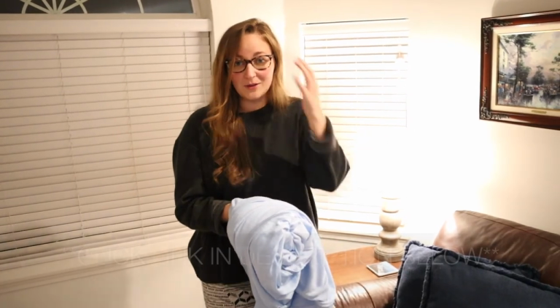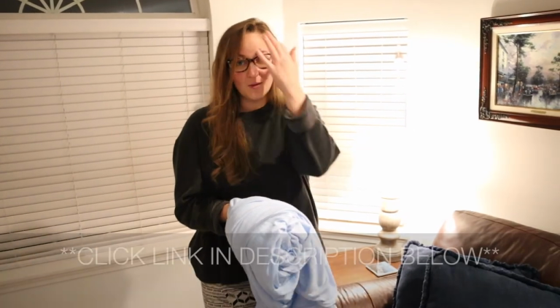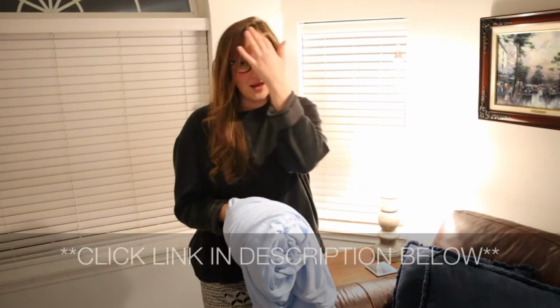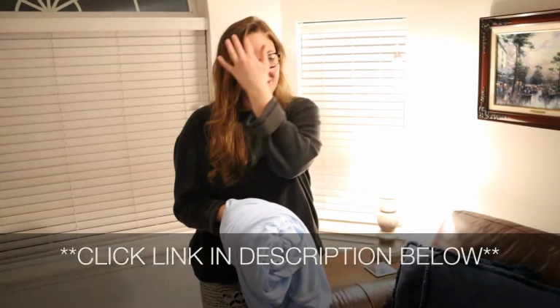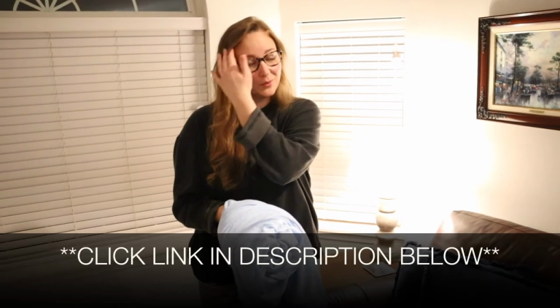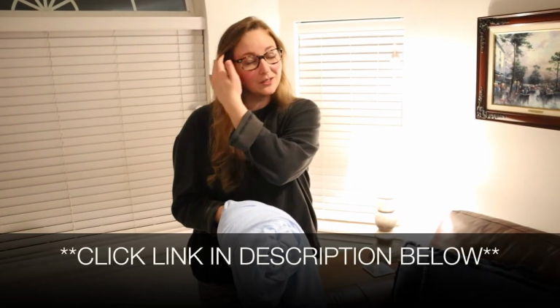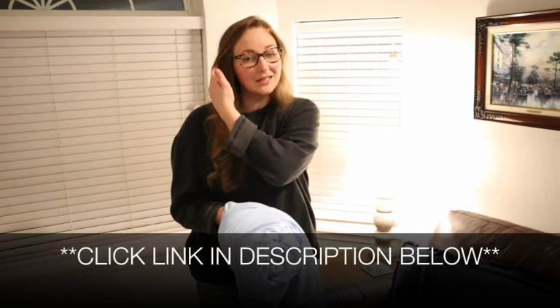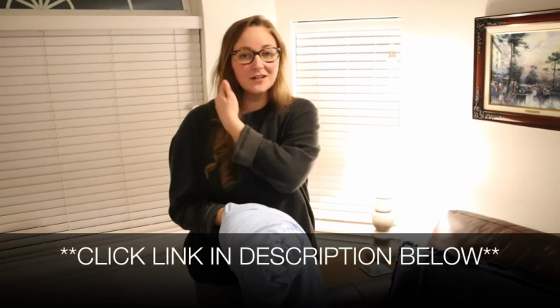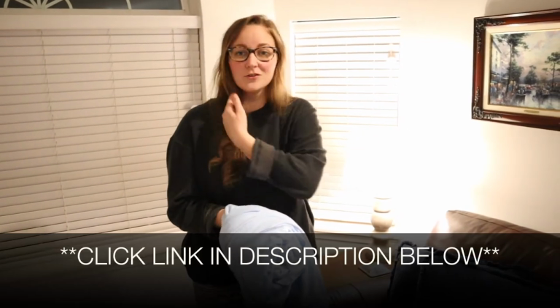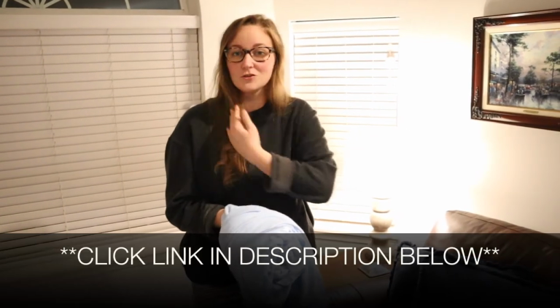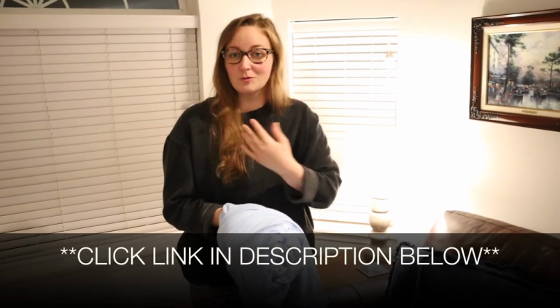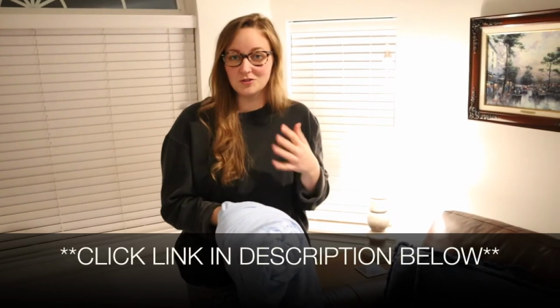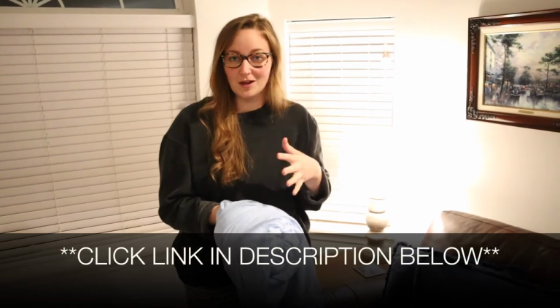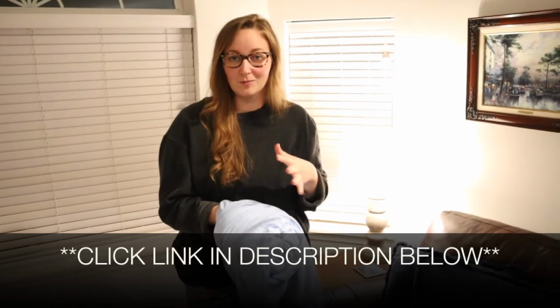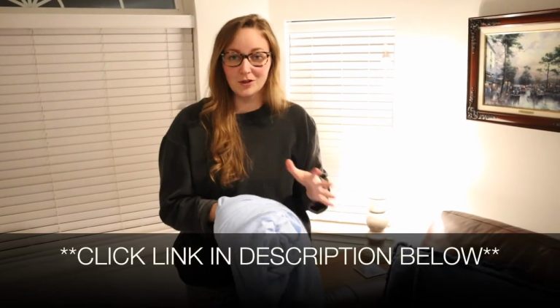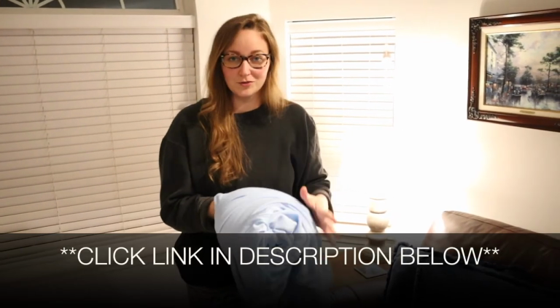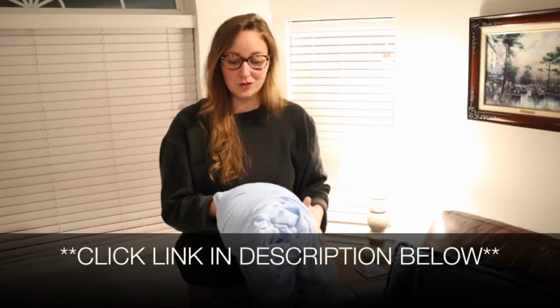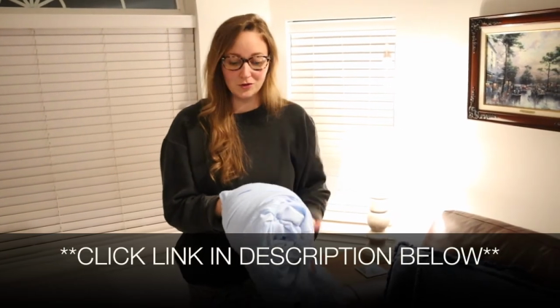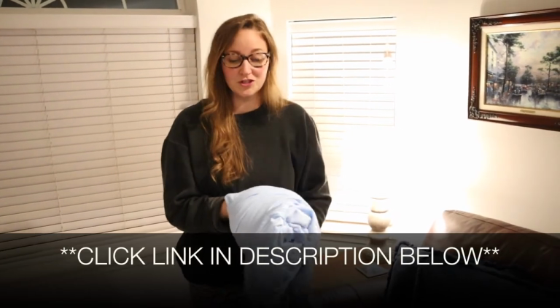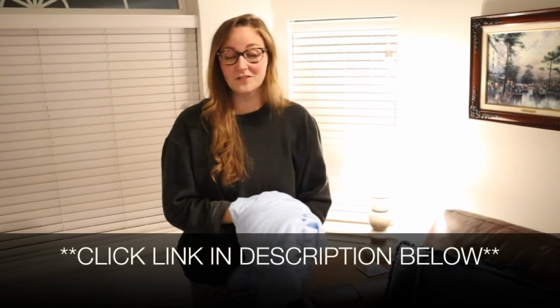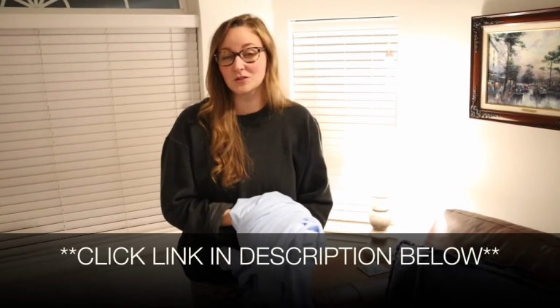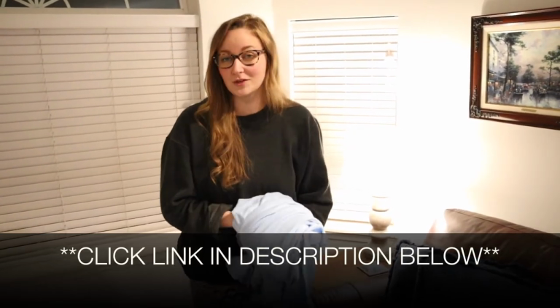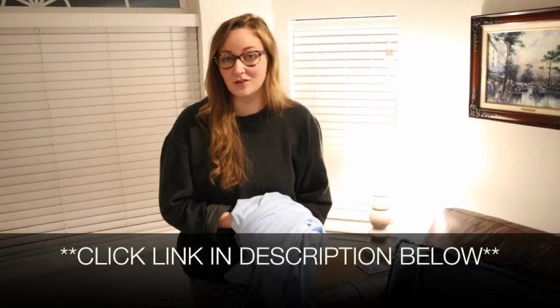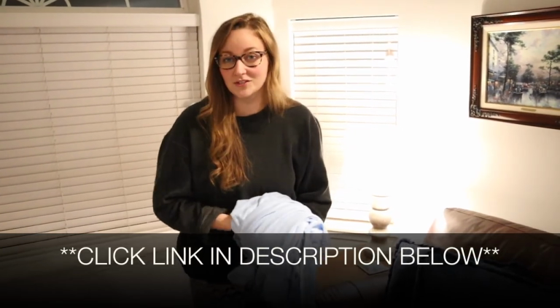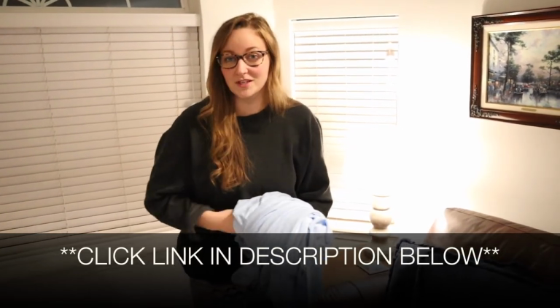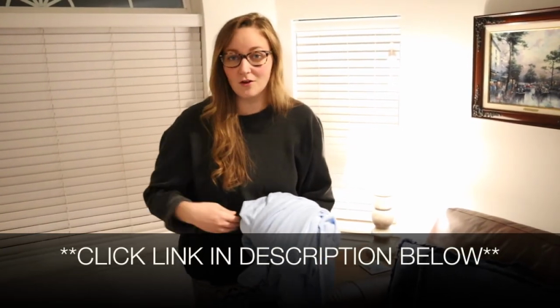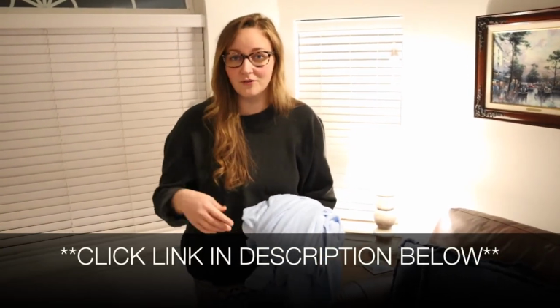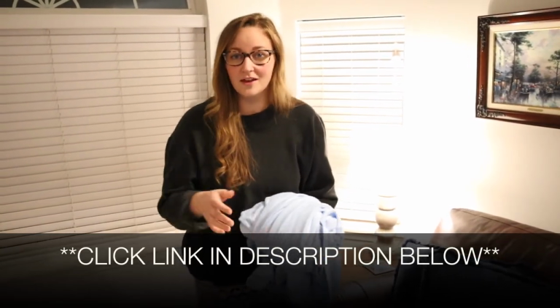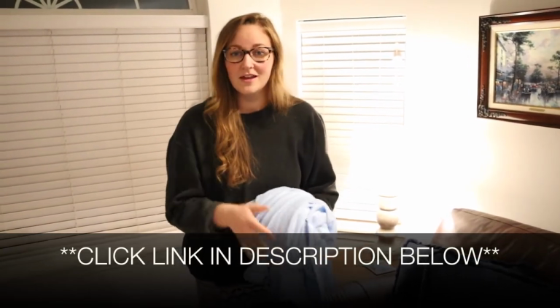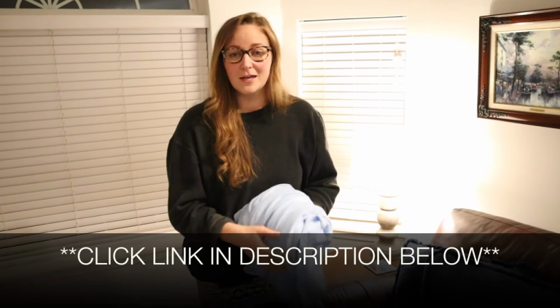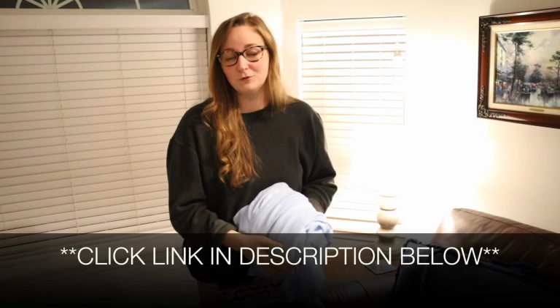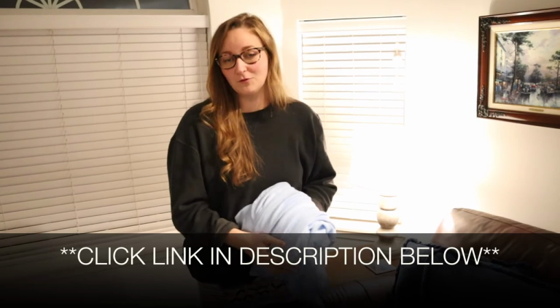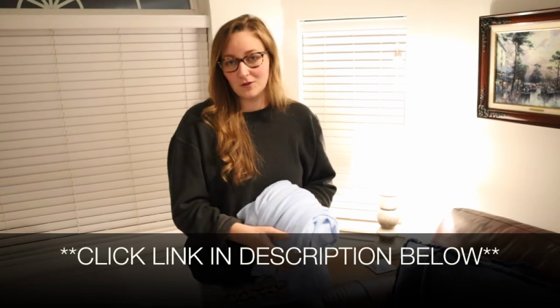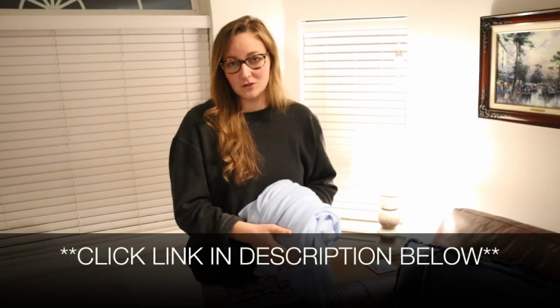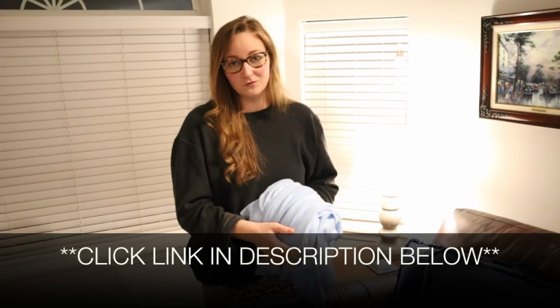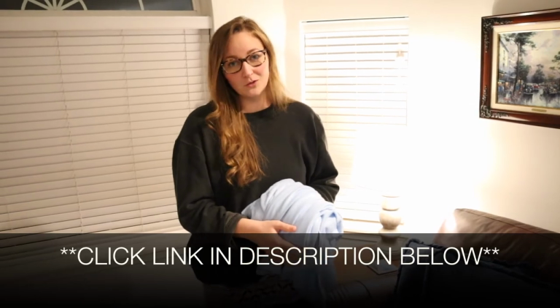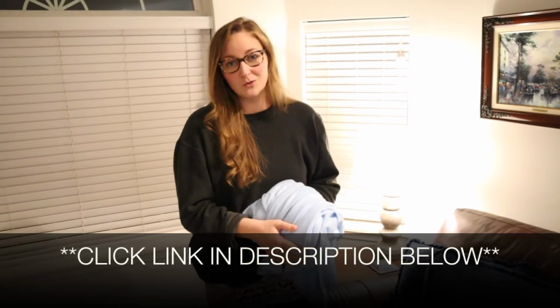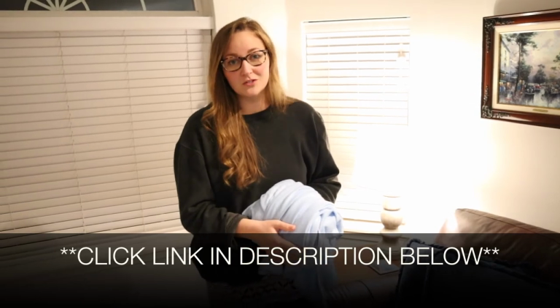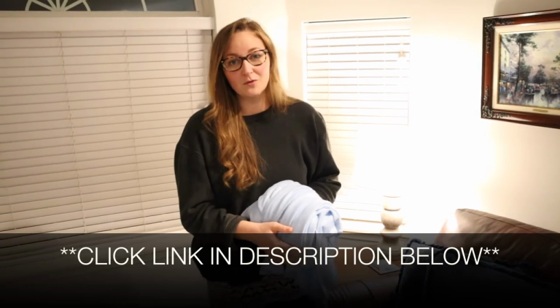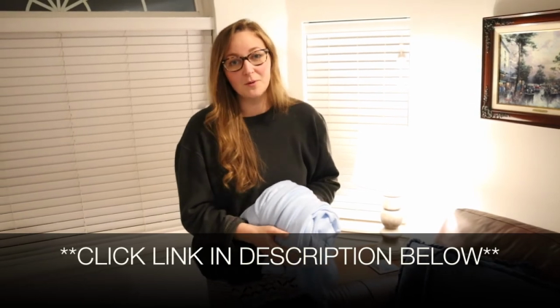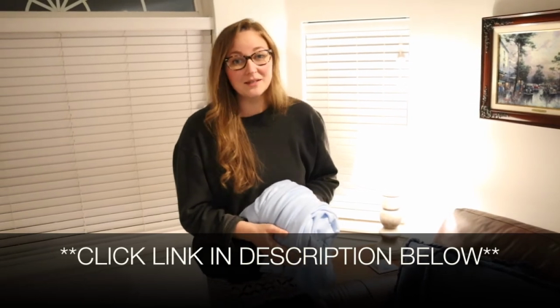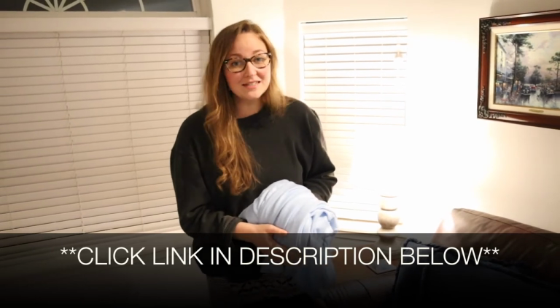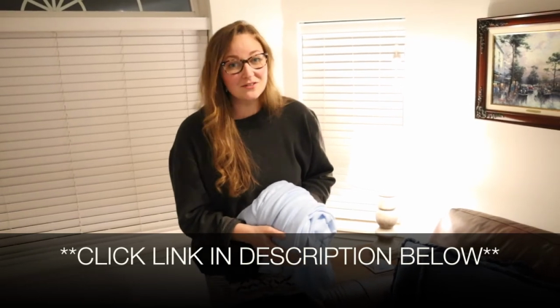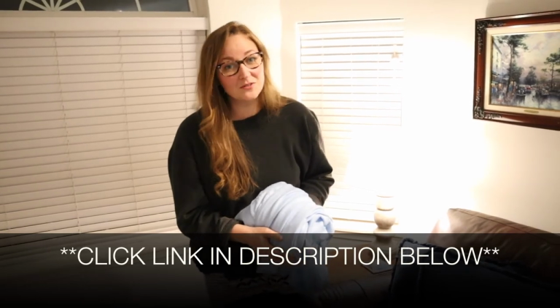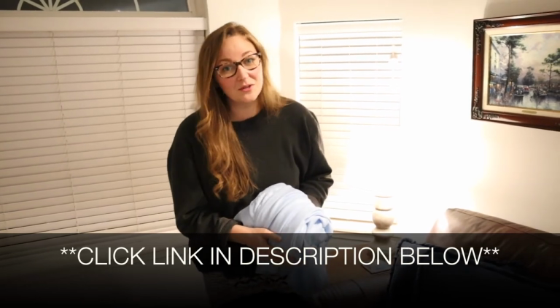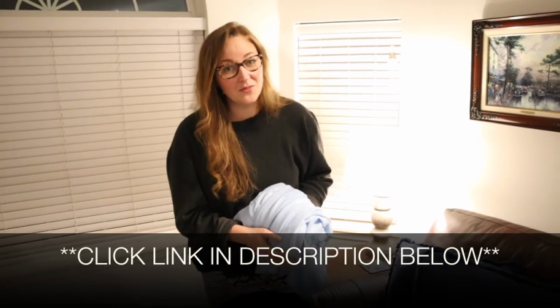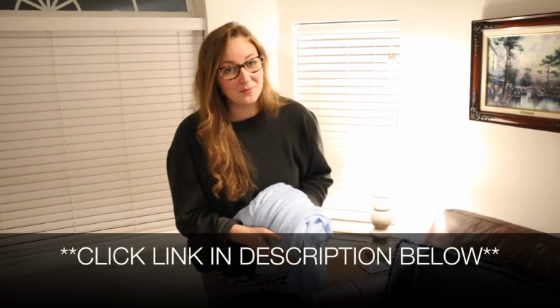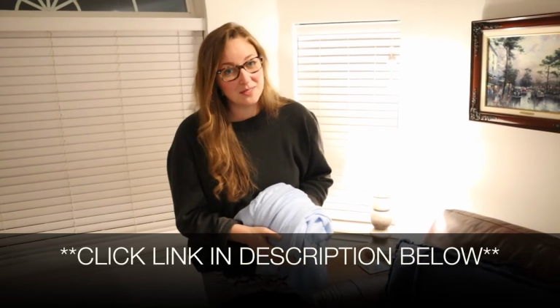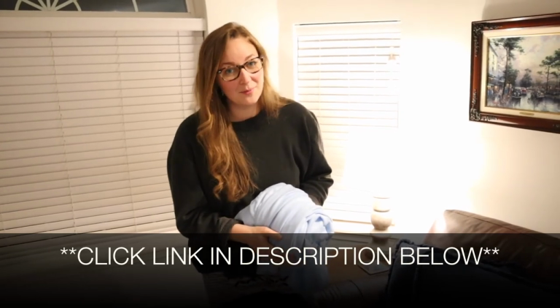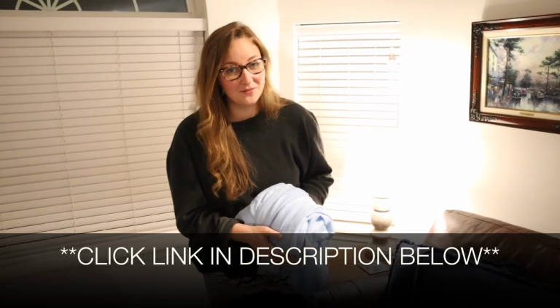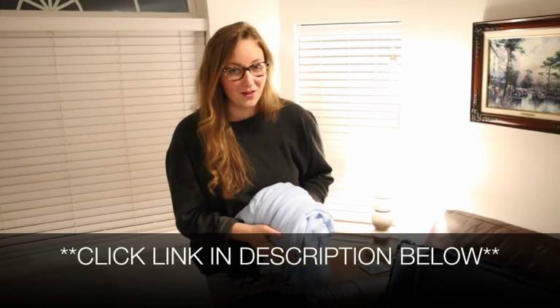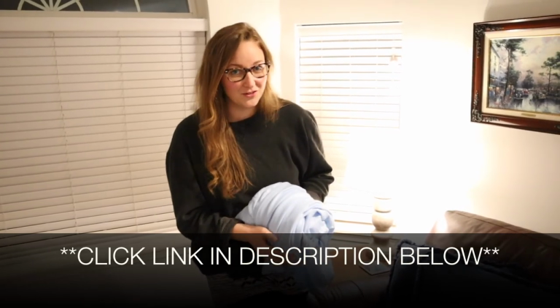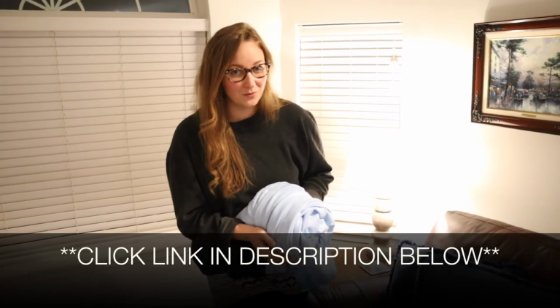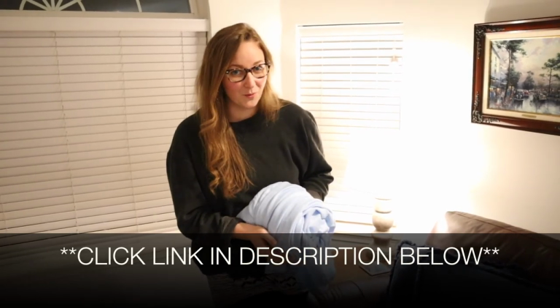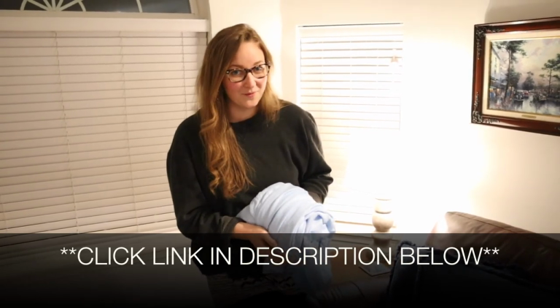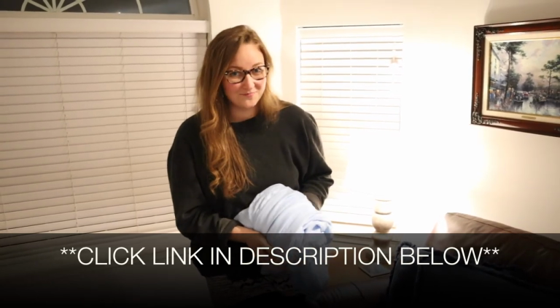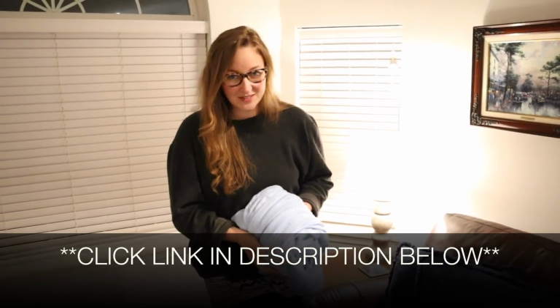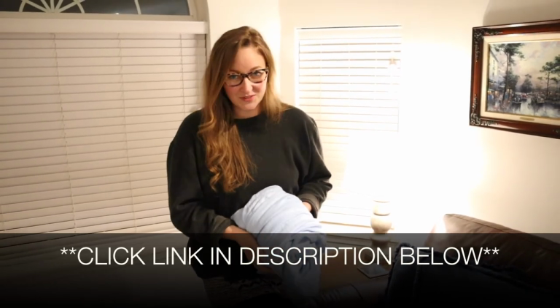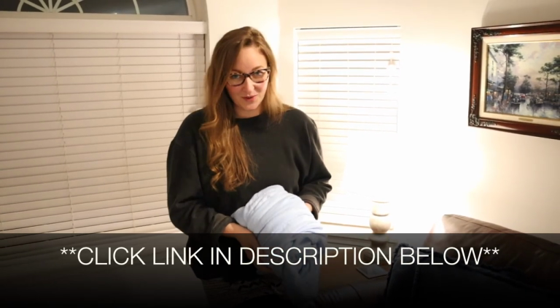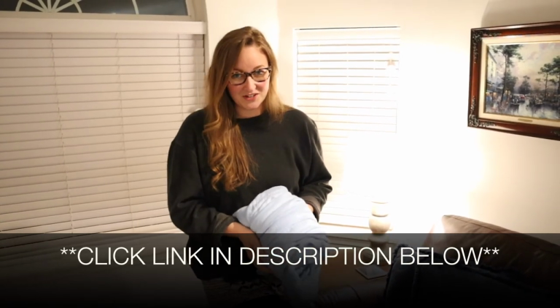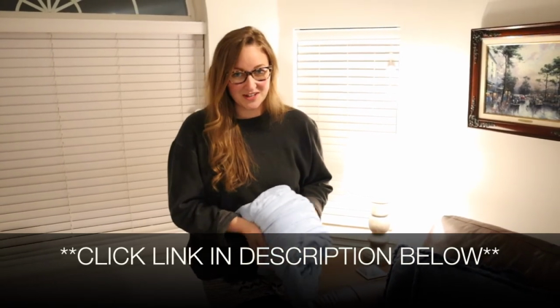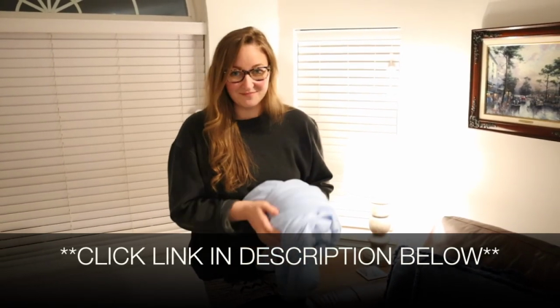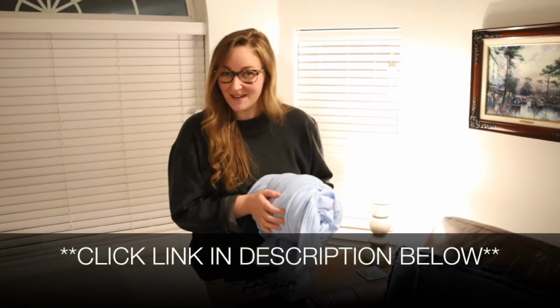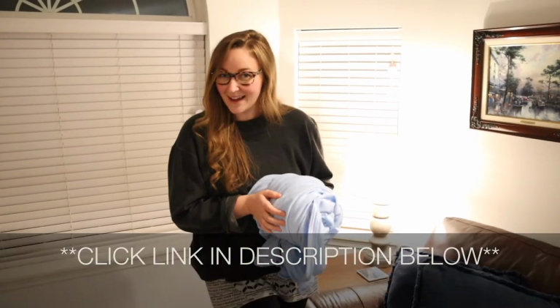I'm going to go ahead and put a link in the description down below so you can go check this one out yourself. If you found this to be useful, please give this video a thumbs up and follow us for more. Thanks for watching. Bye!